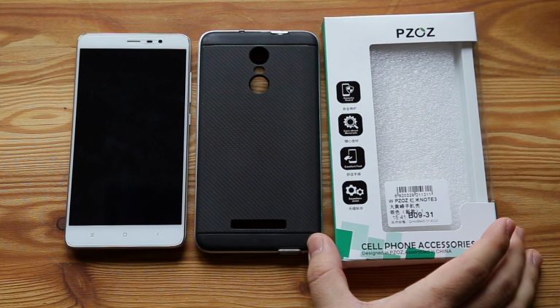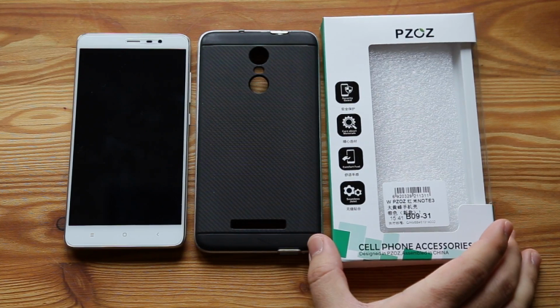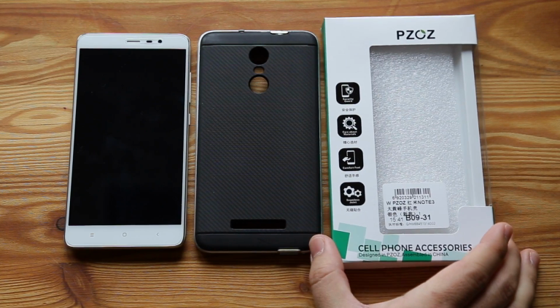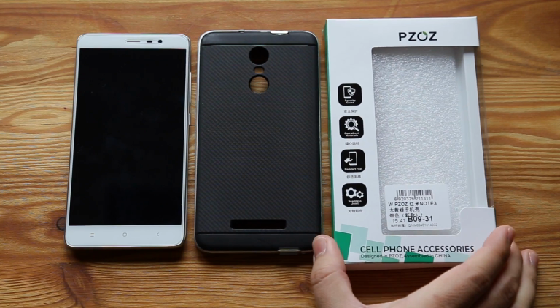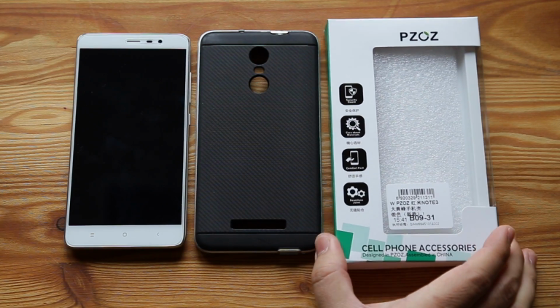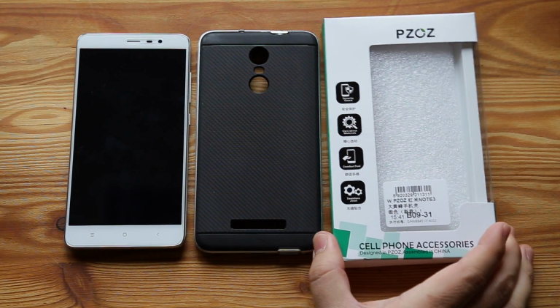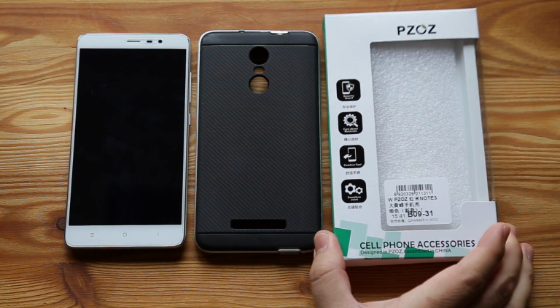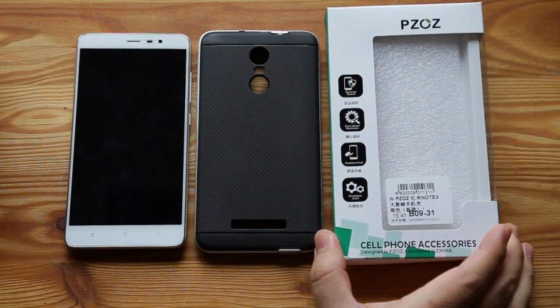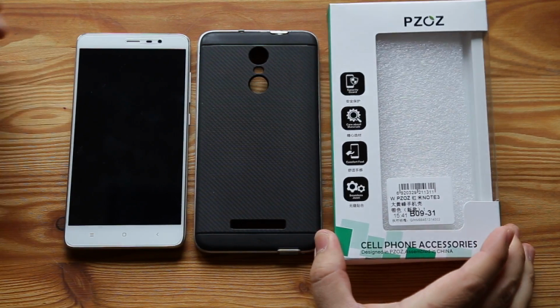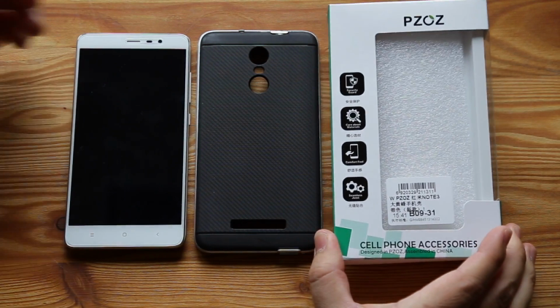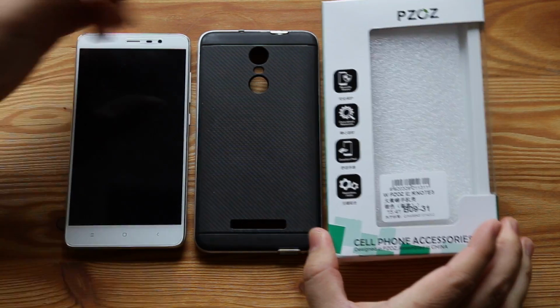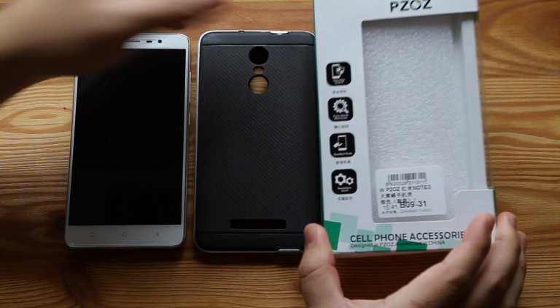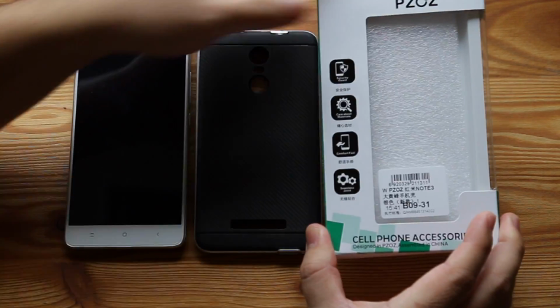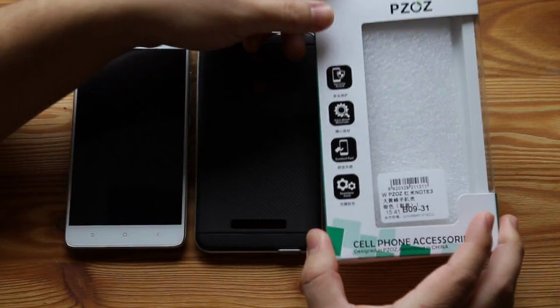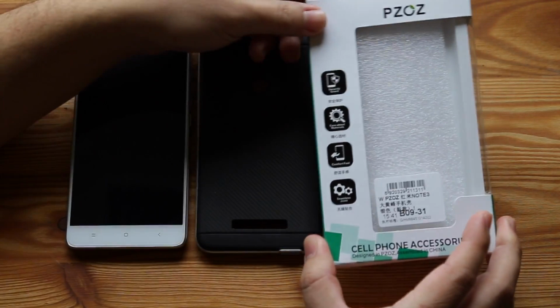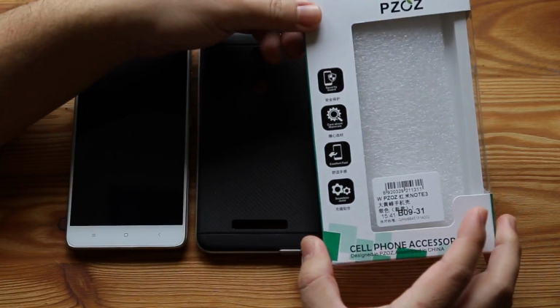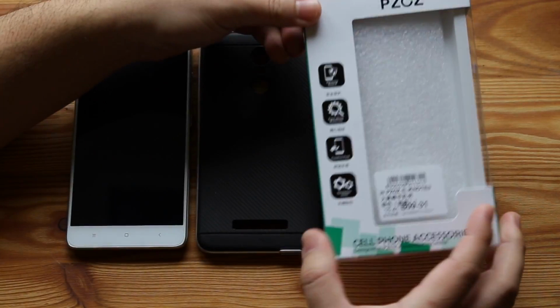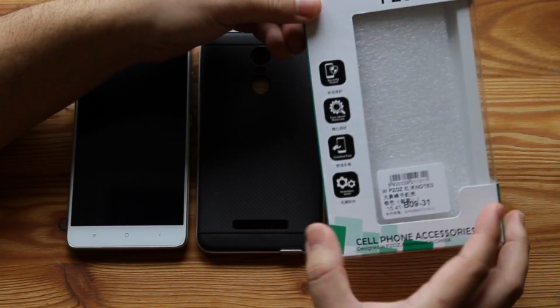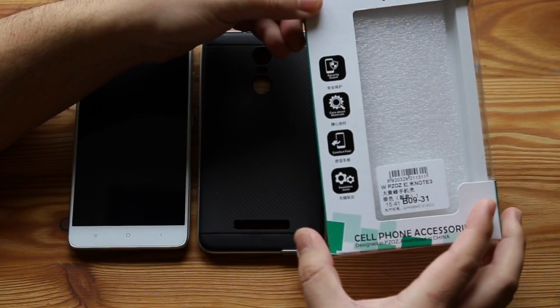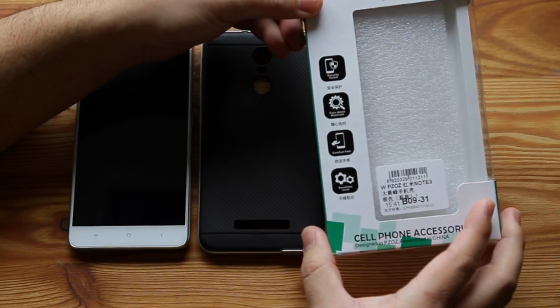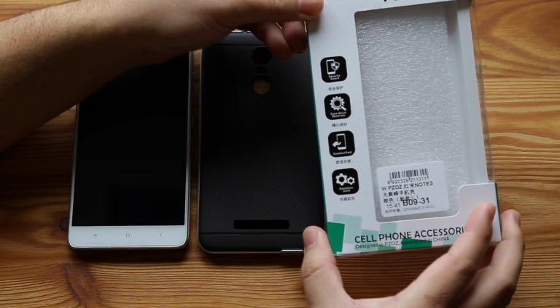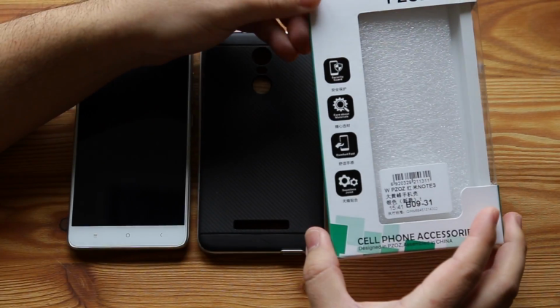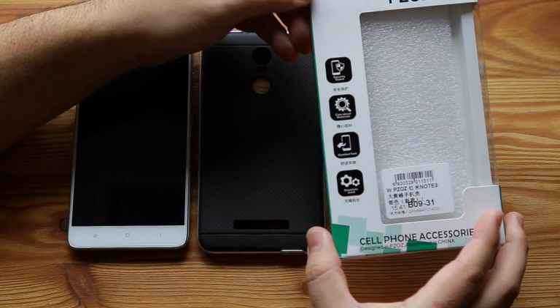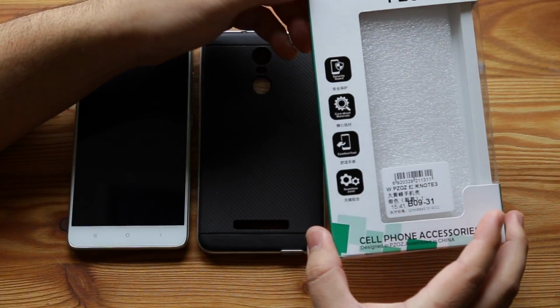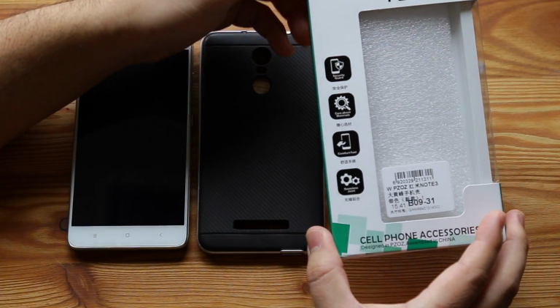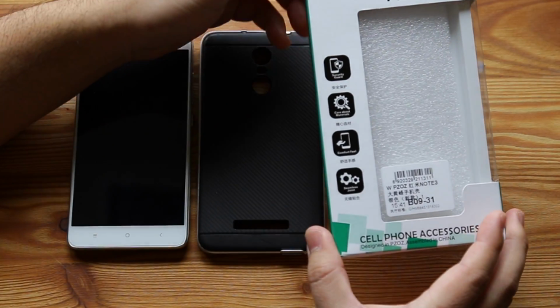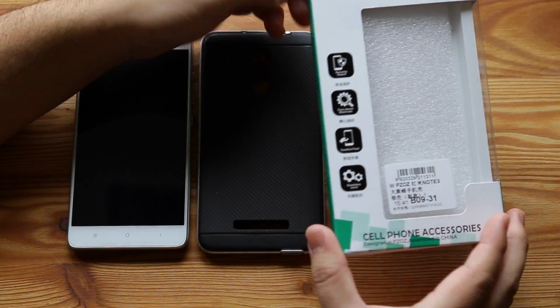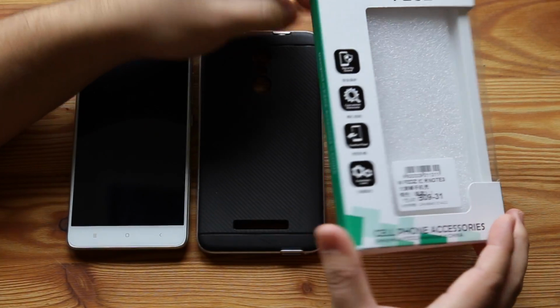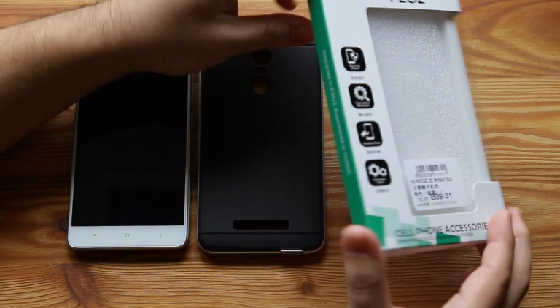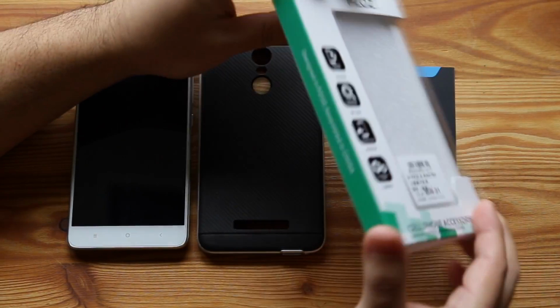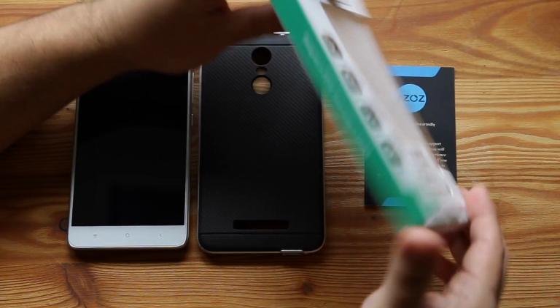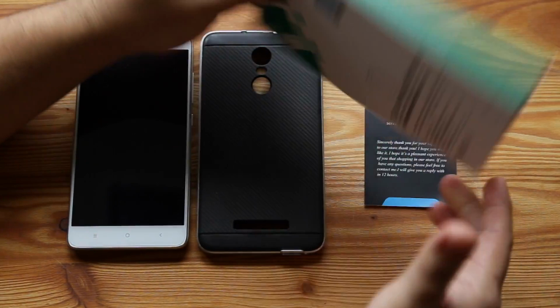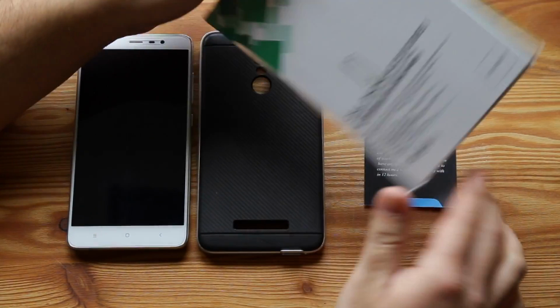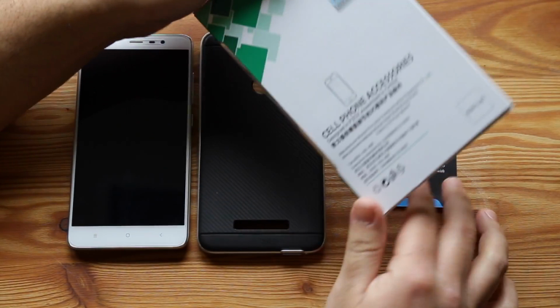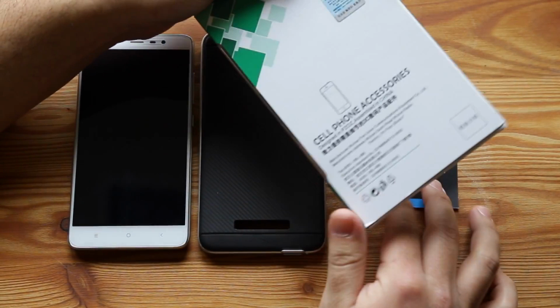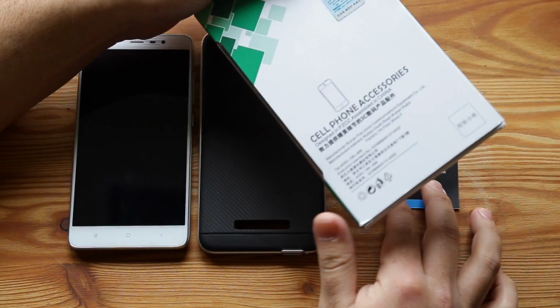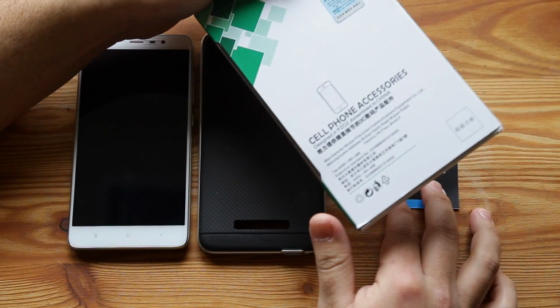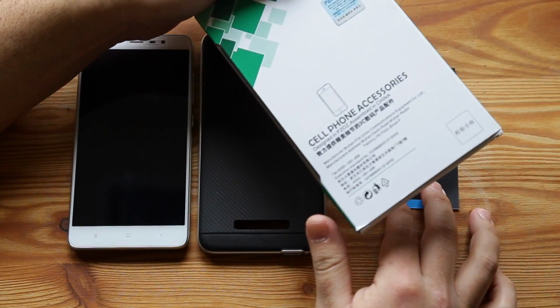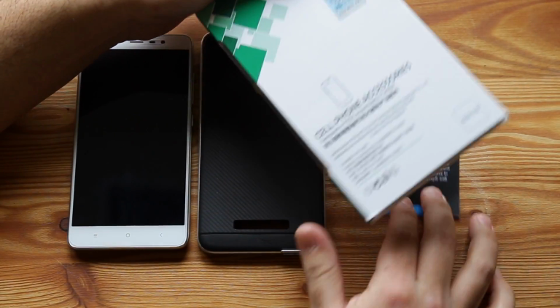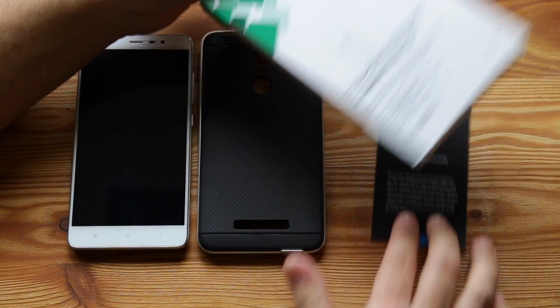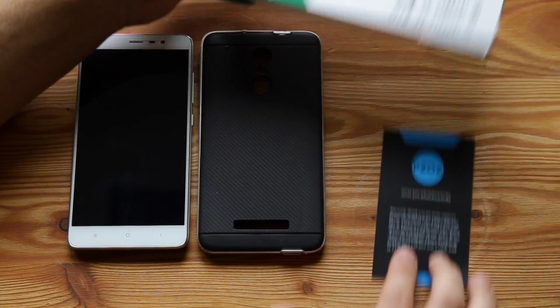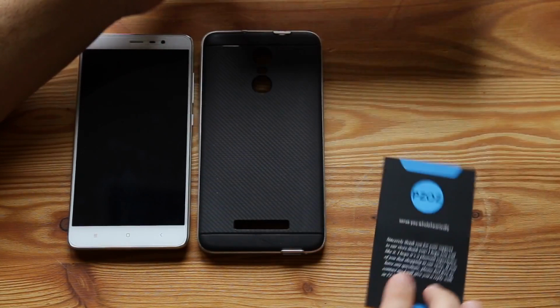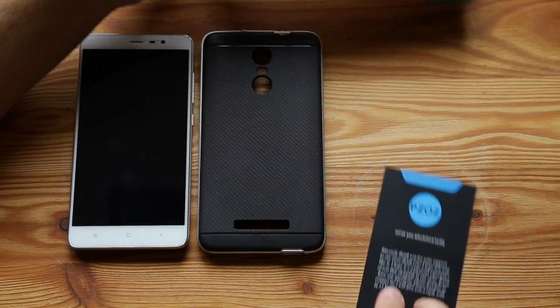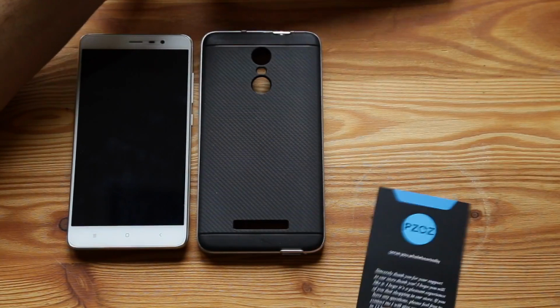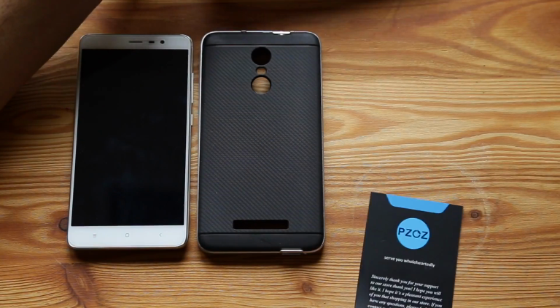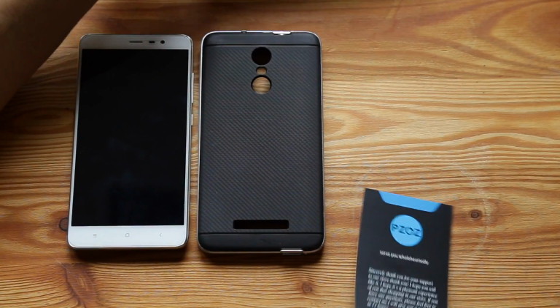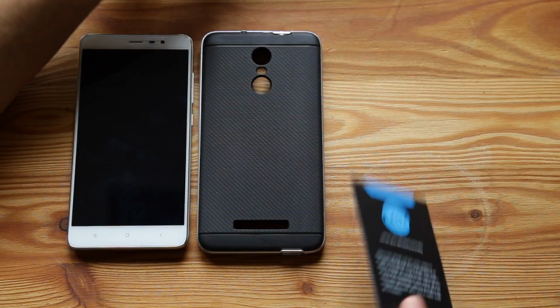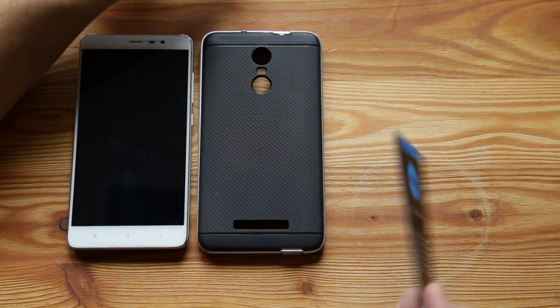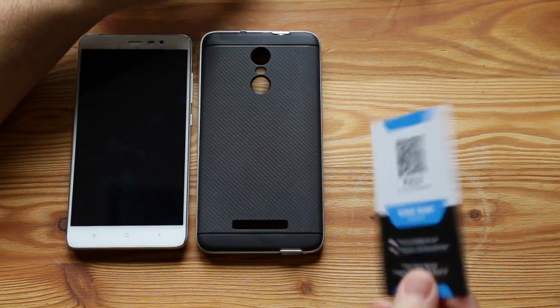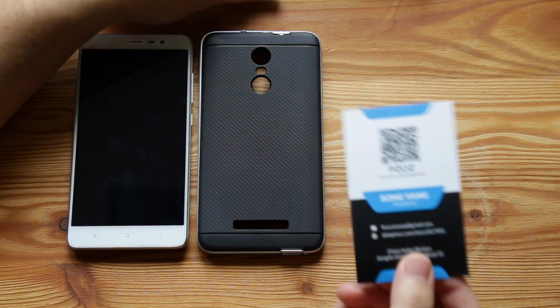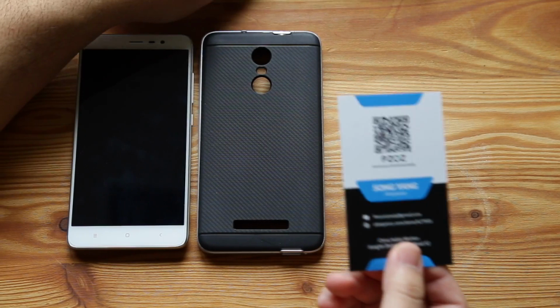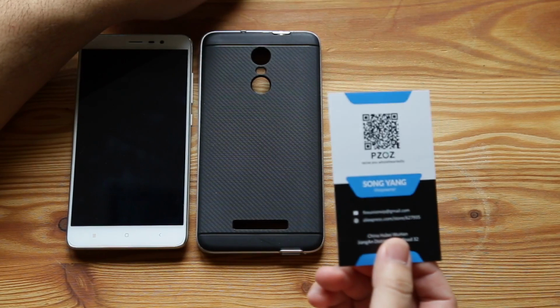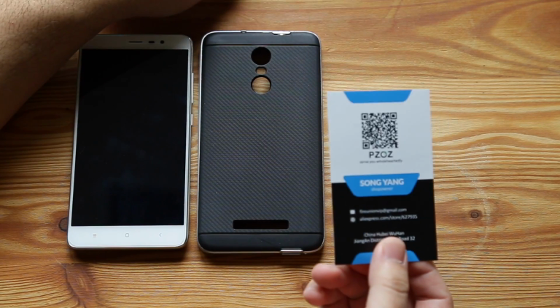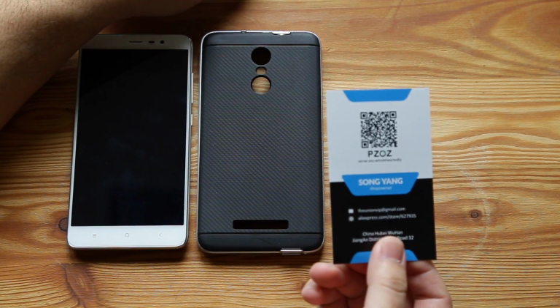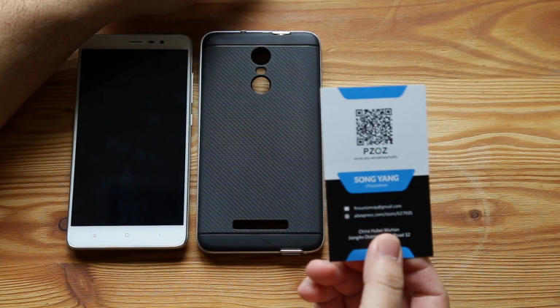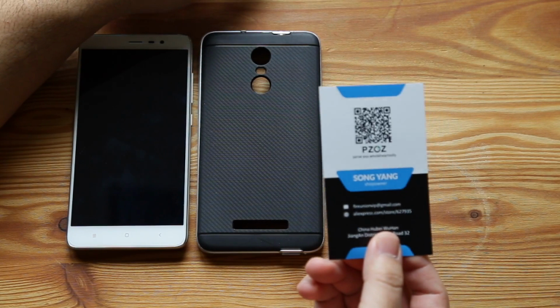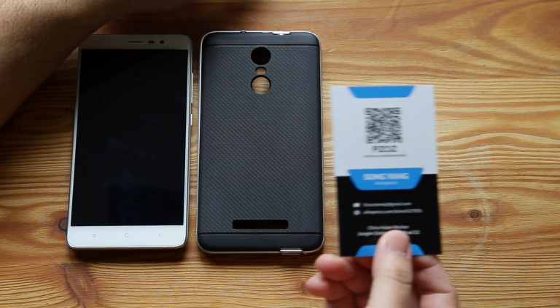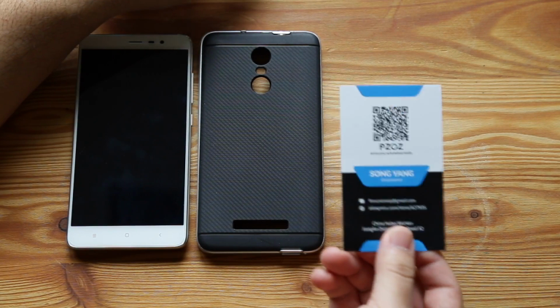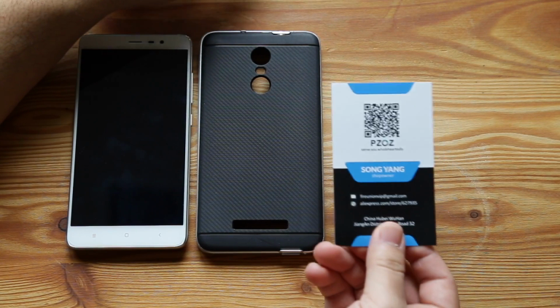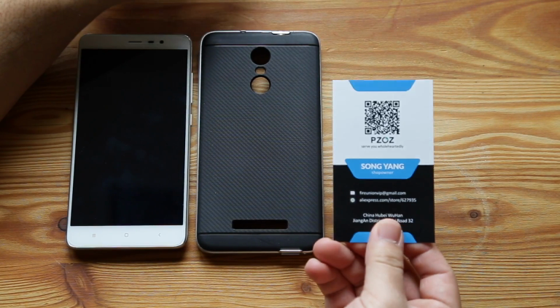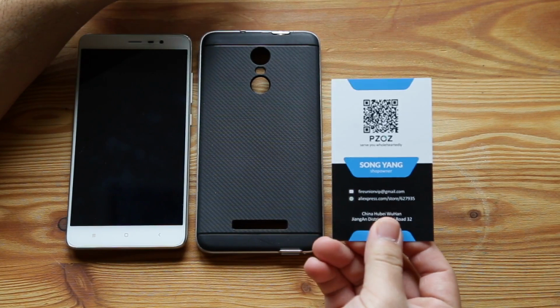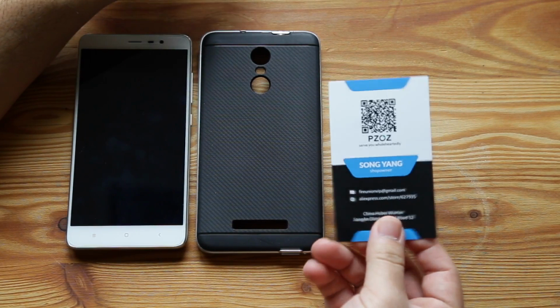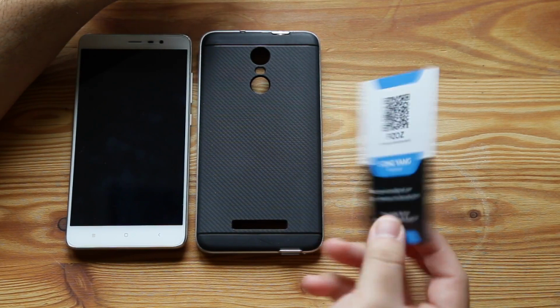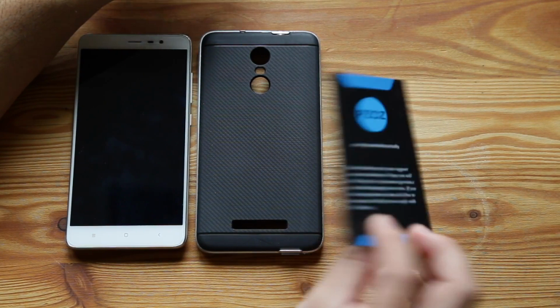So basically in the box they just come with standard packaging, and then they include this nice card.